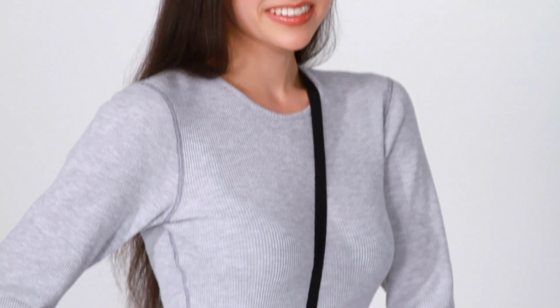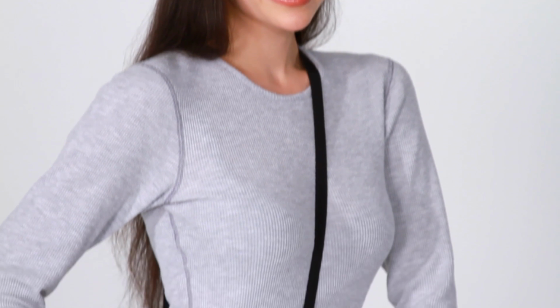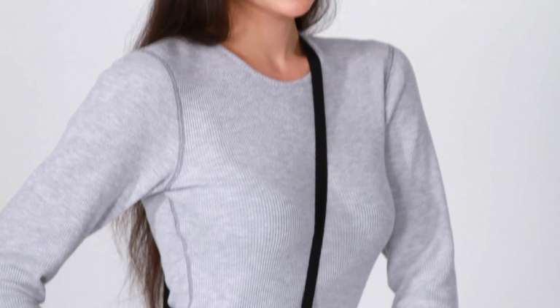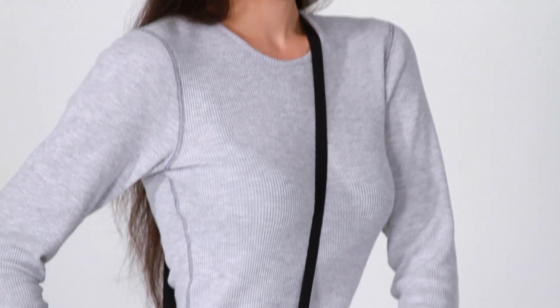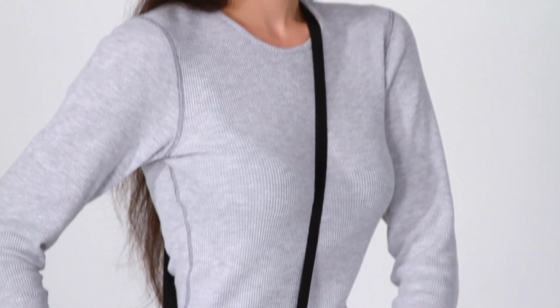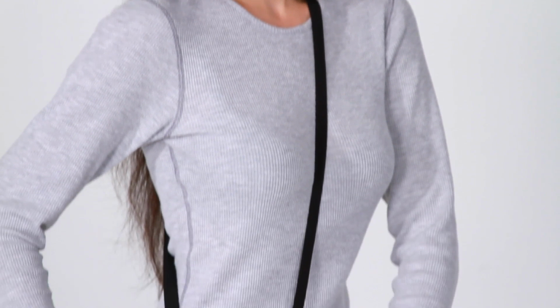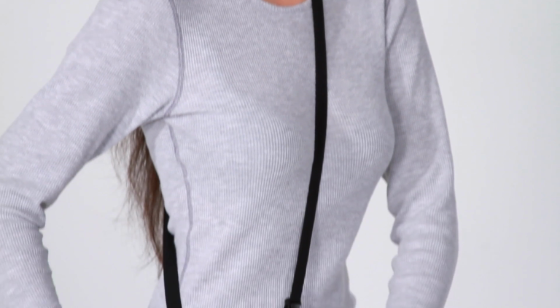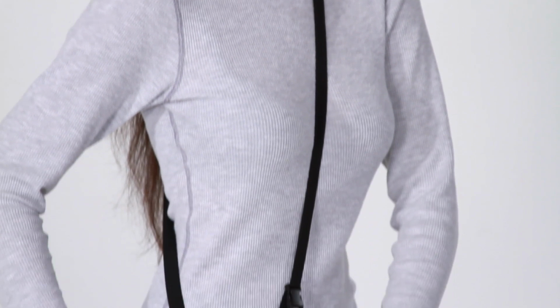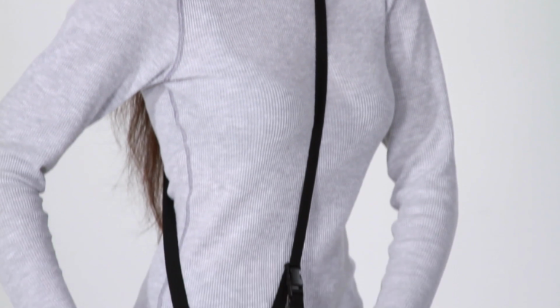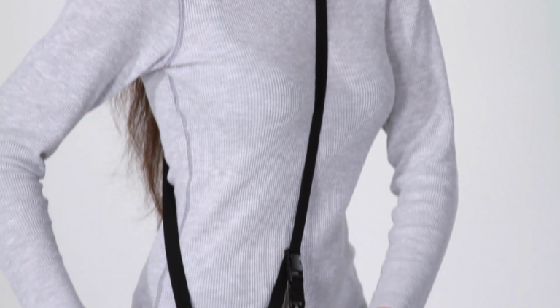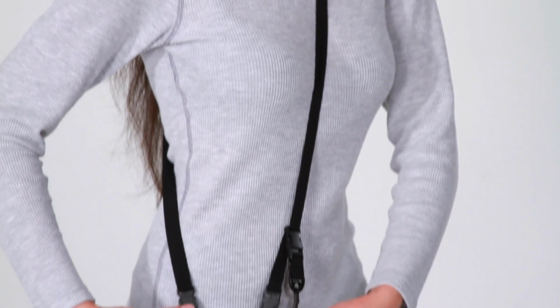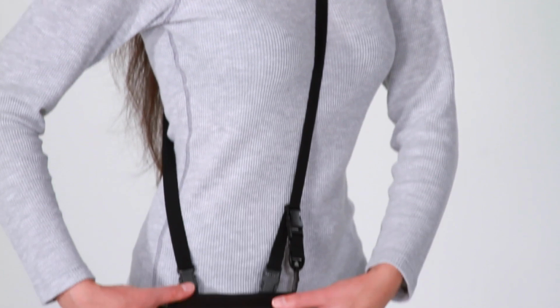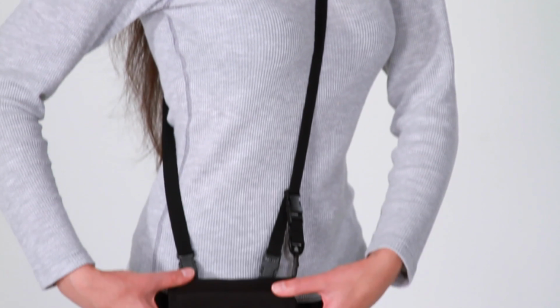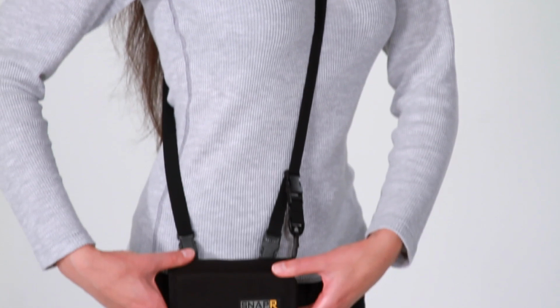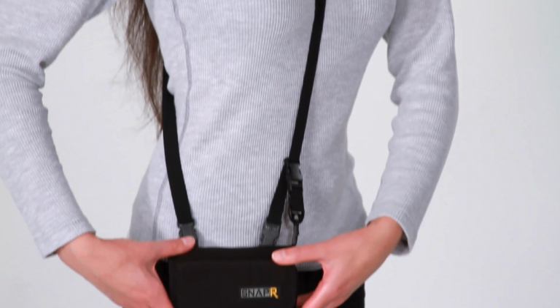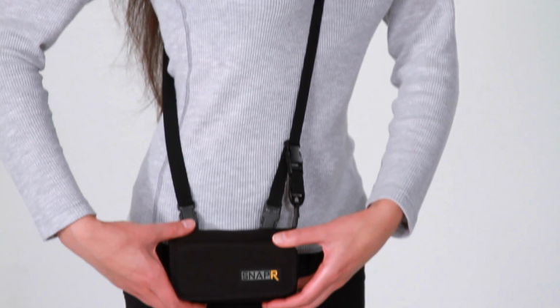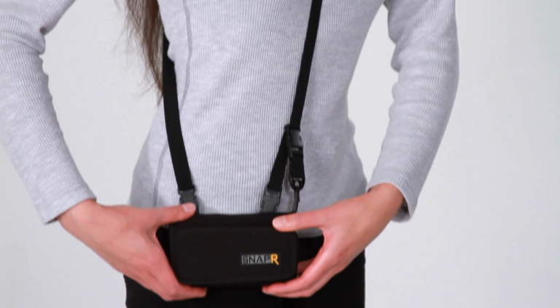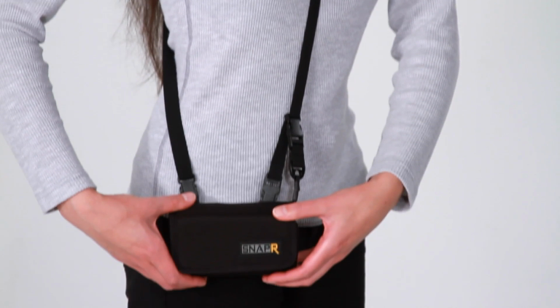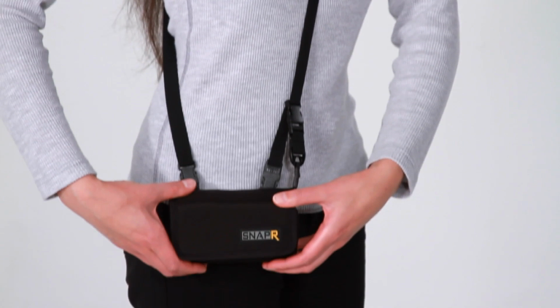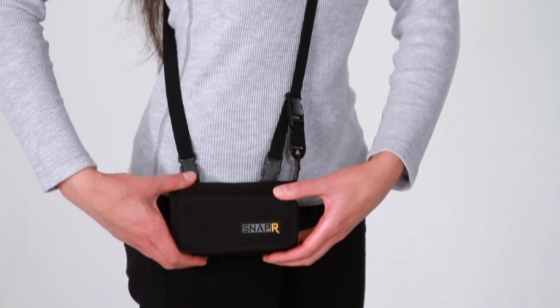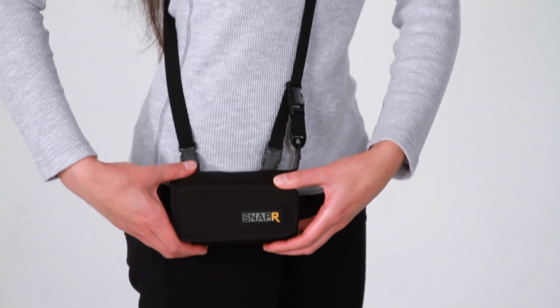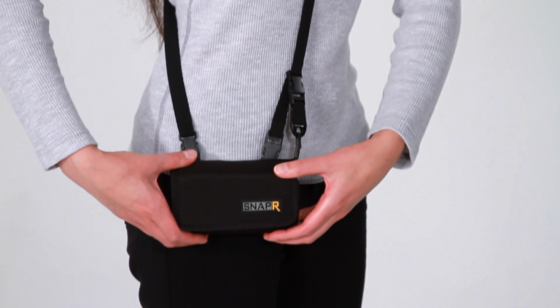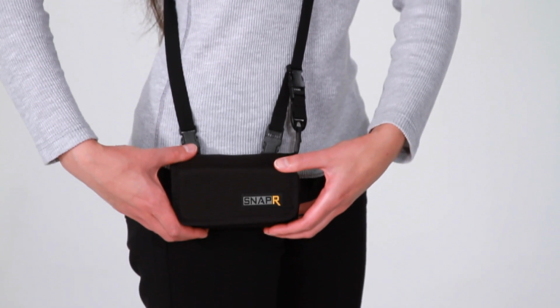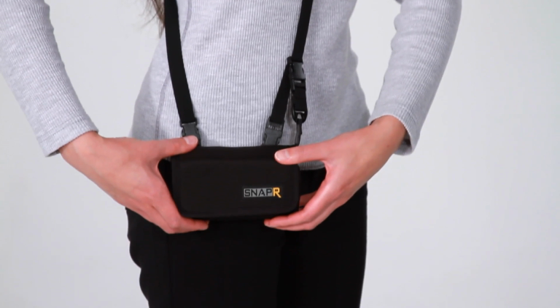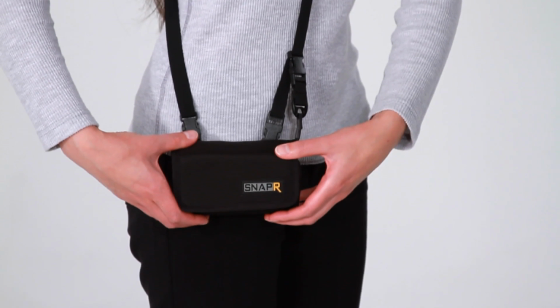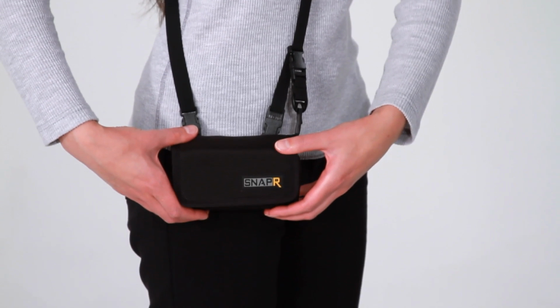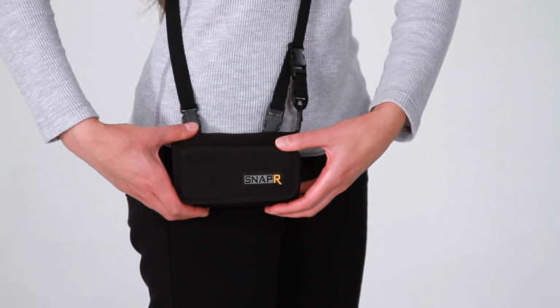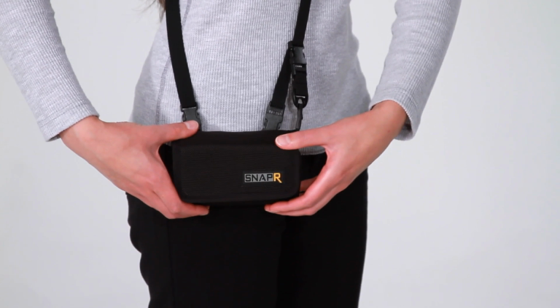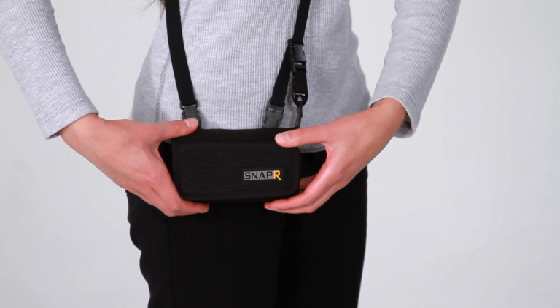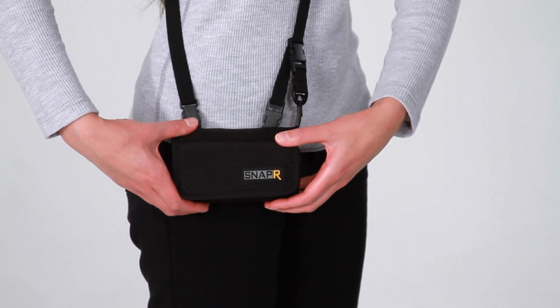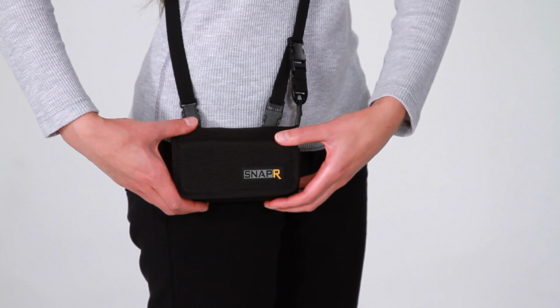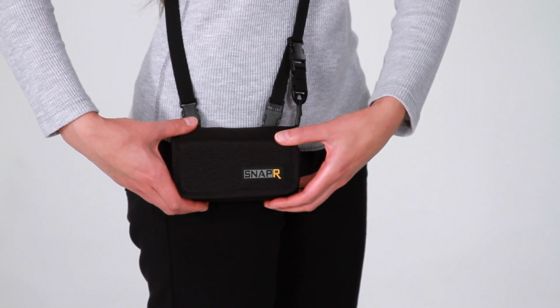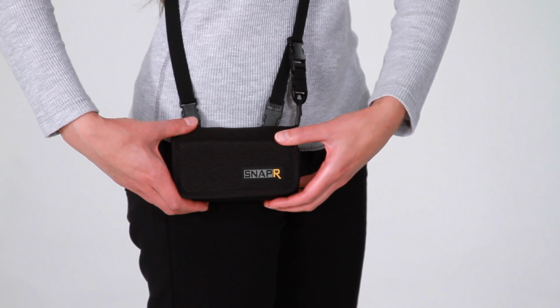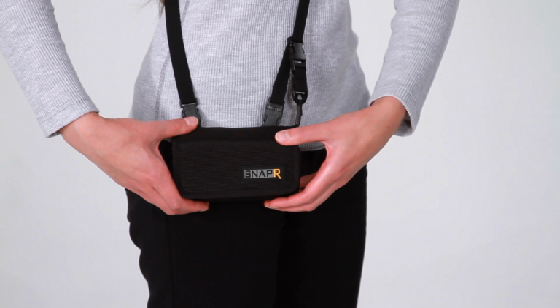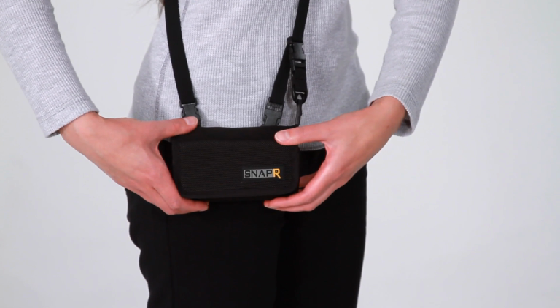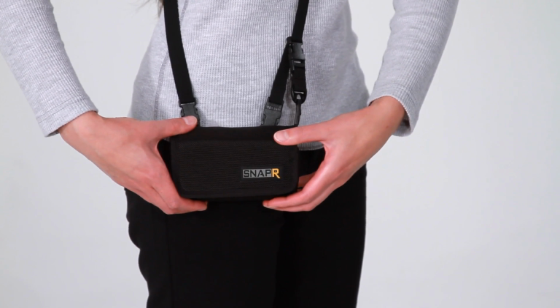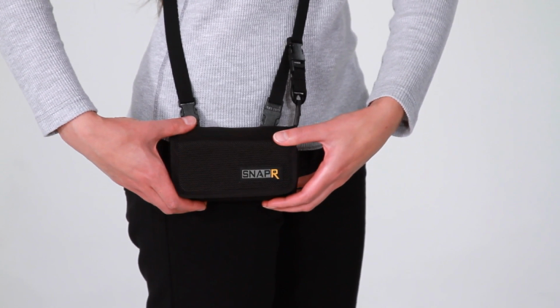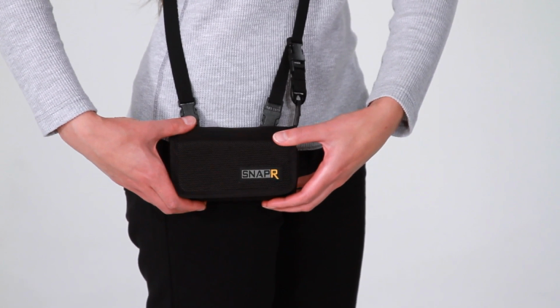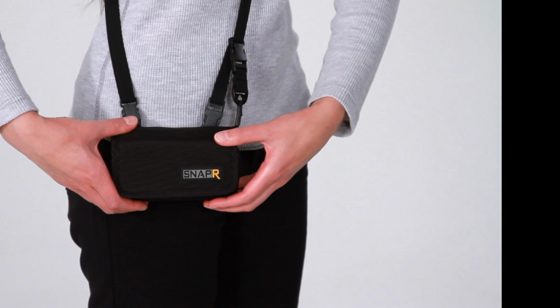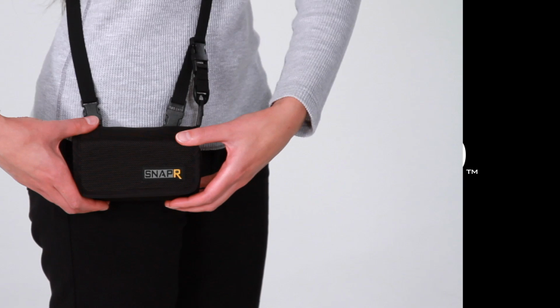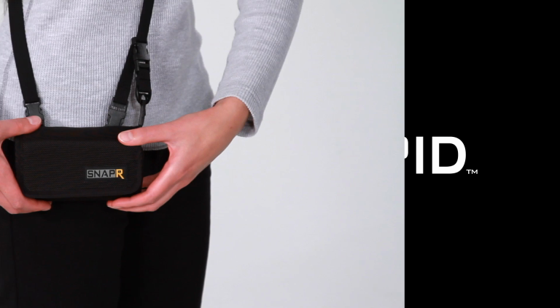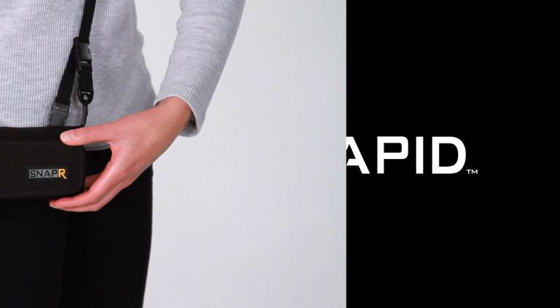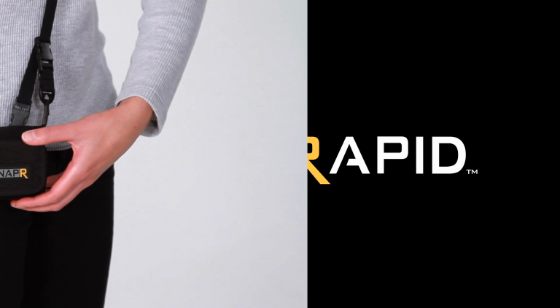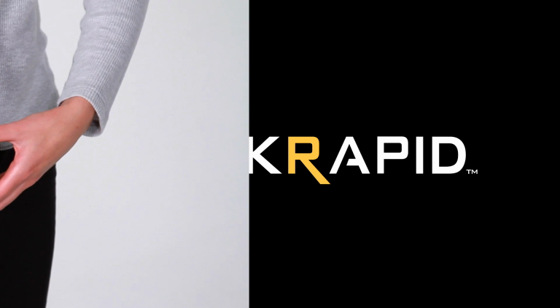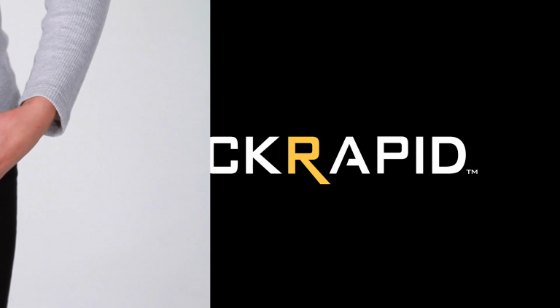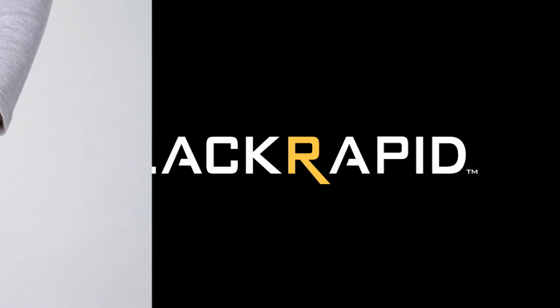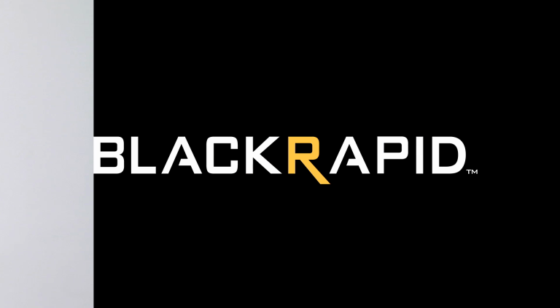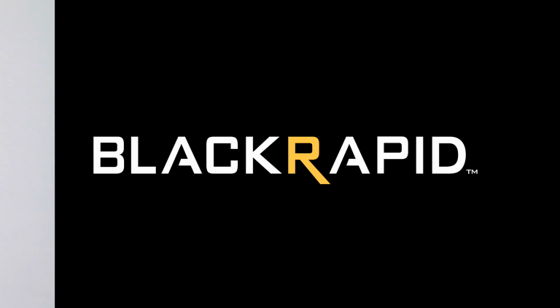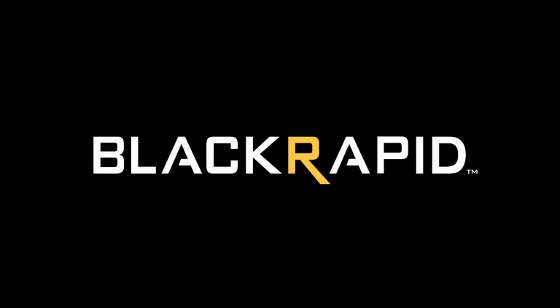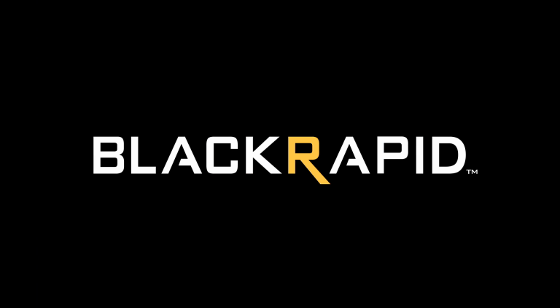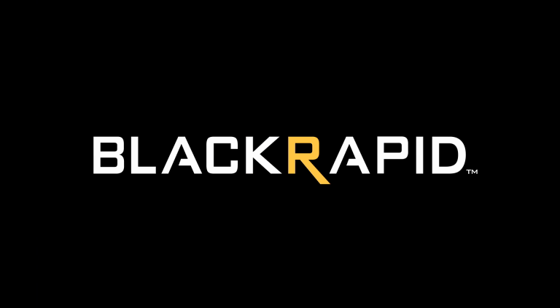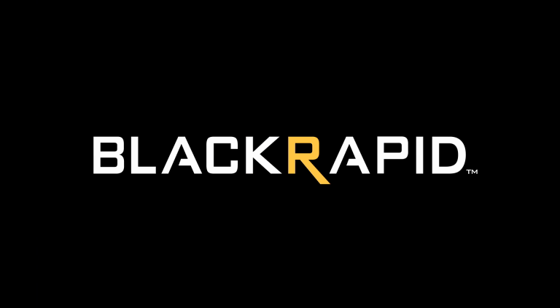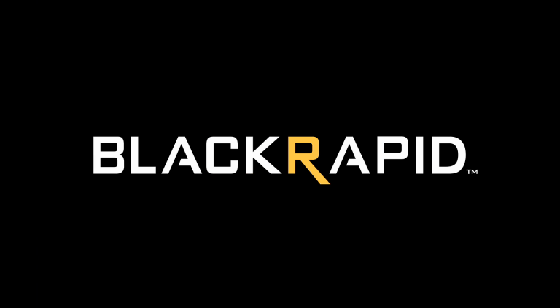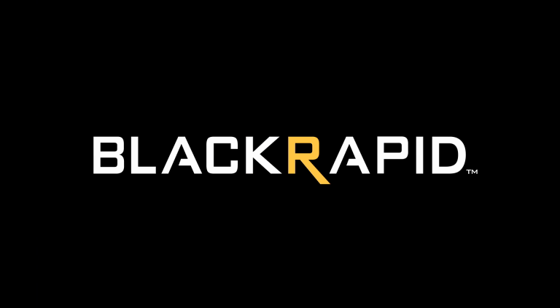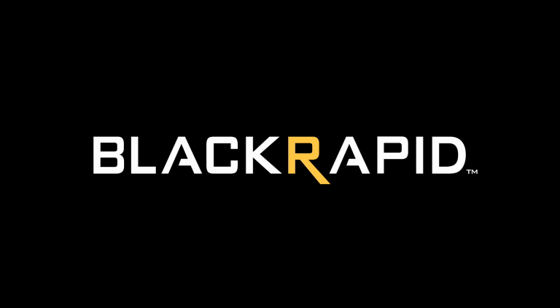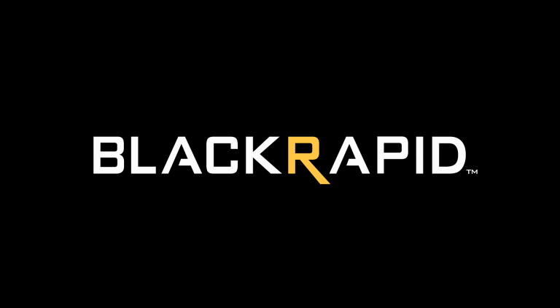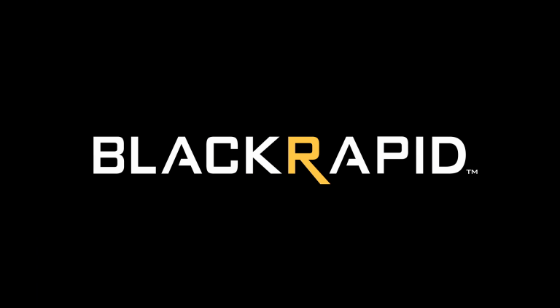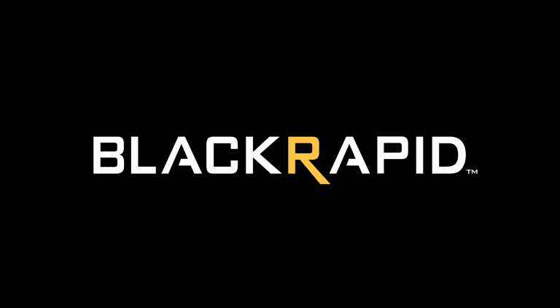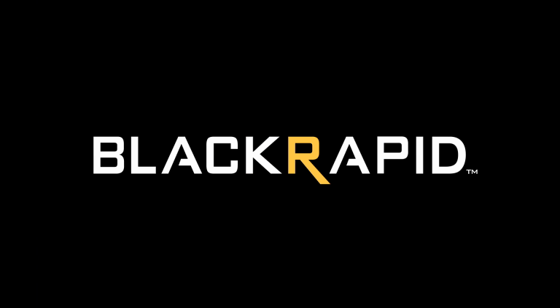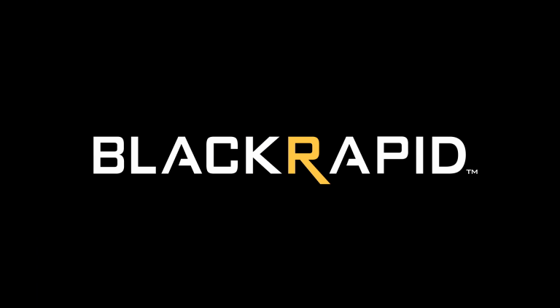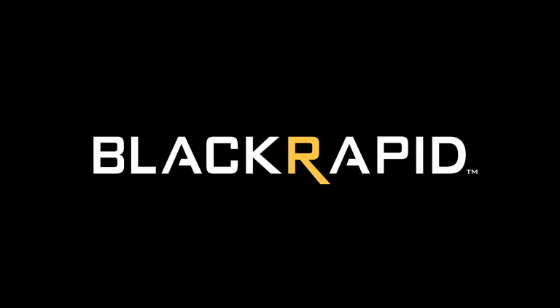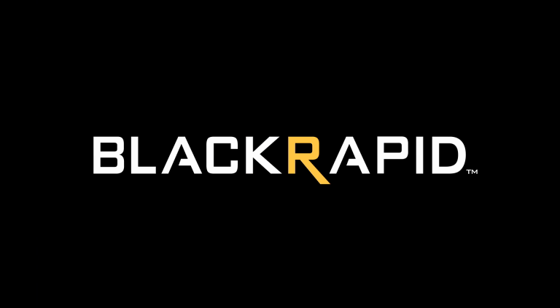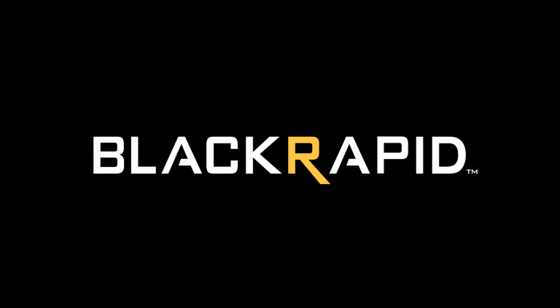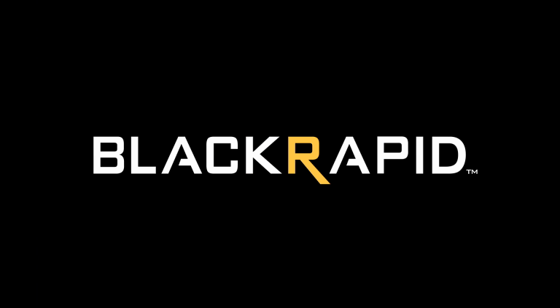That's the SNAP-R10. To learn more about our other products, be sure to visit BlackRapid.com. Thanks for watching!